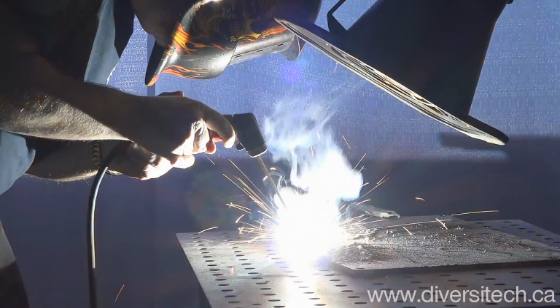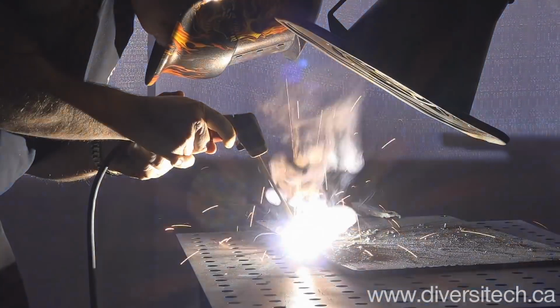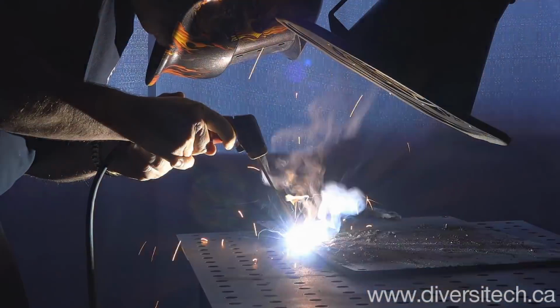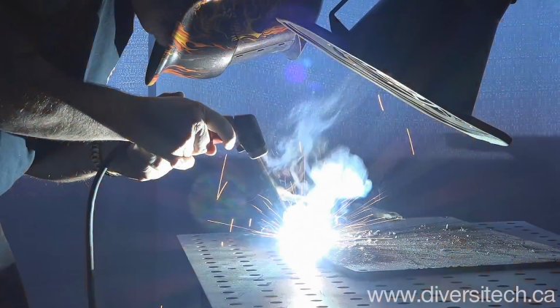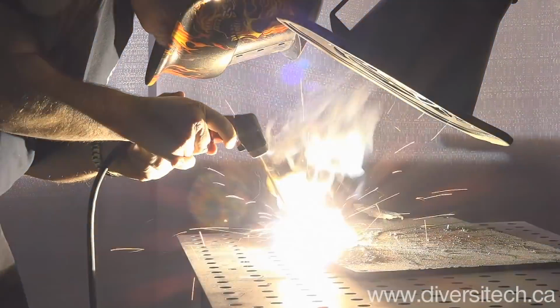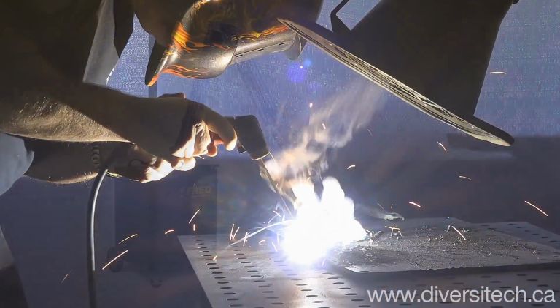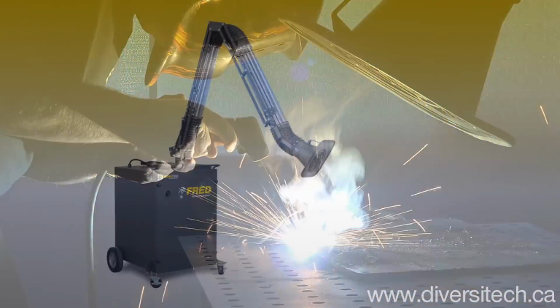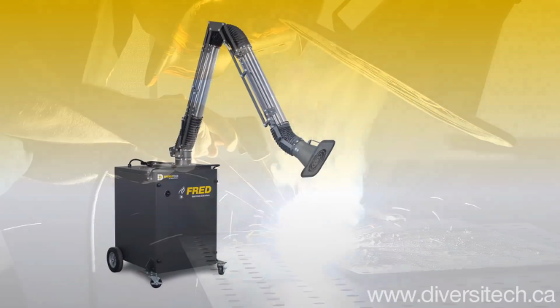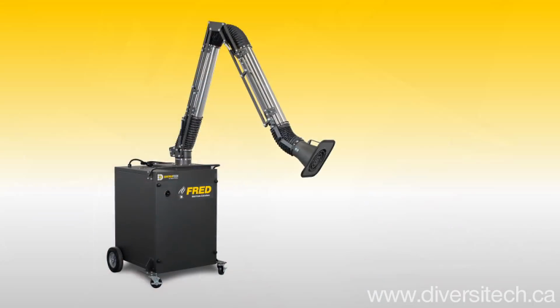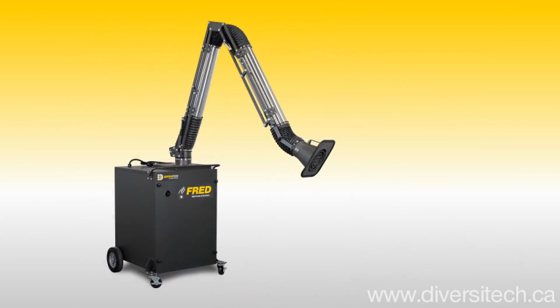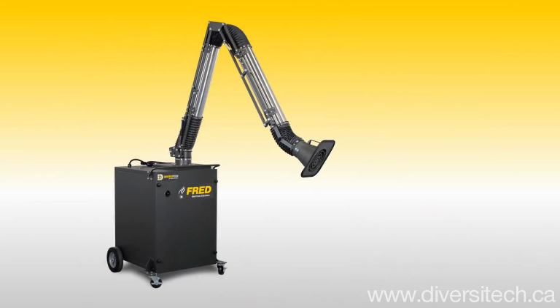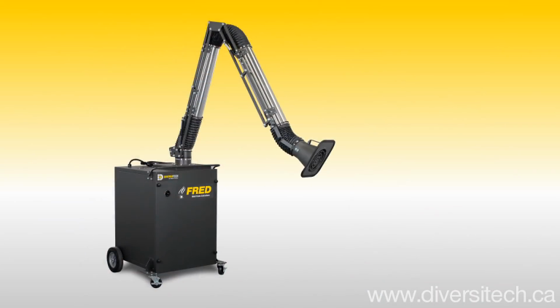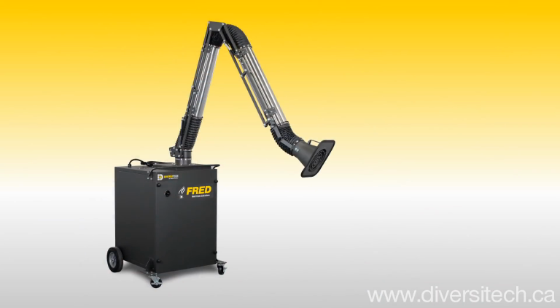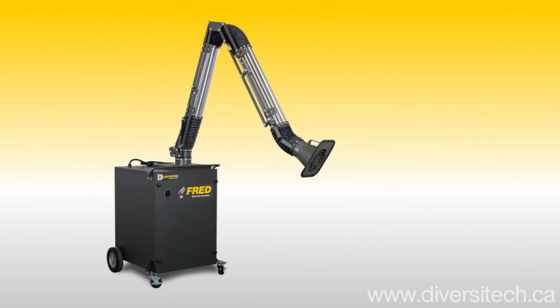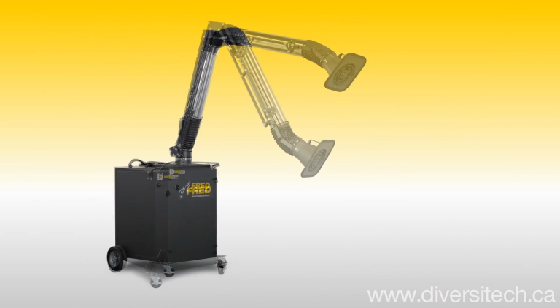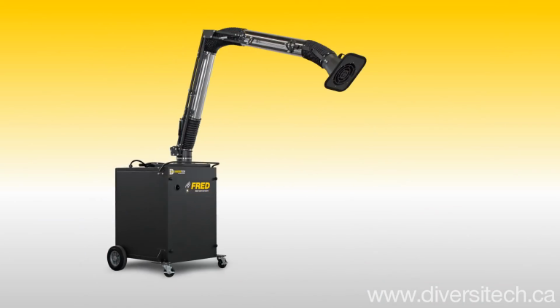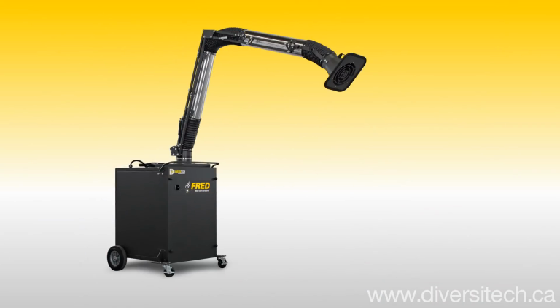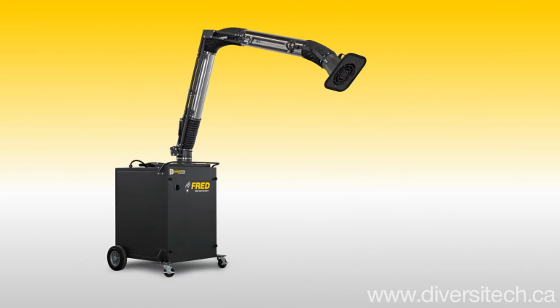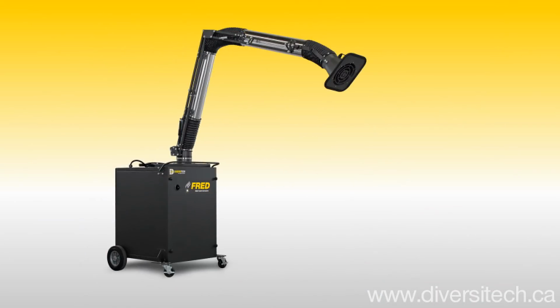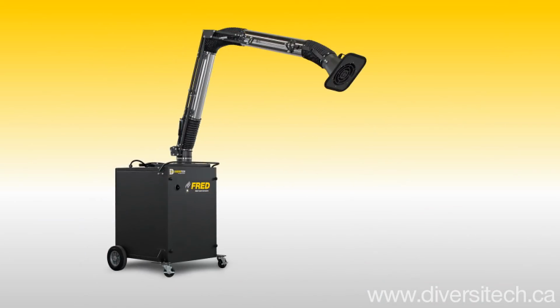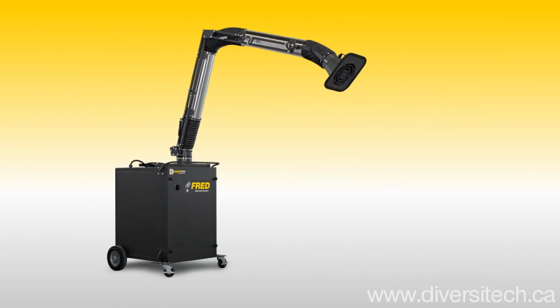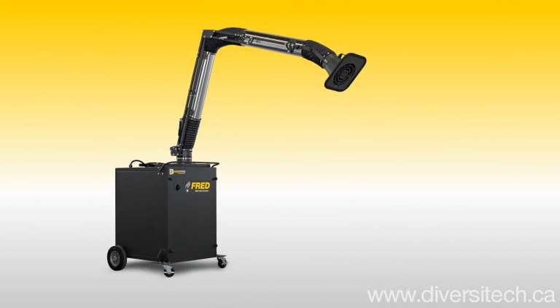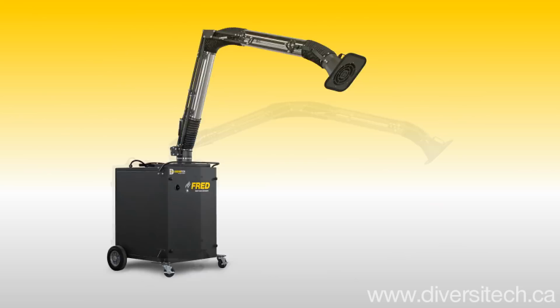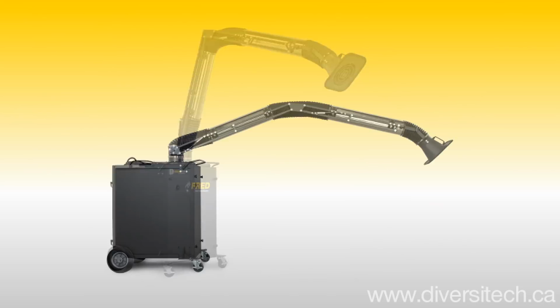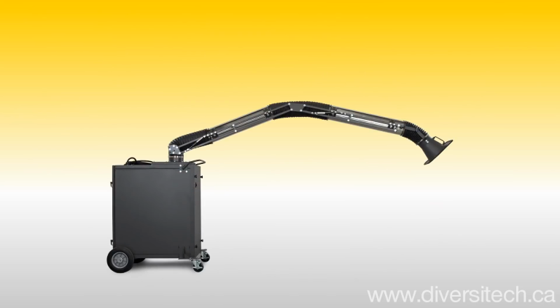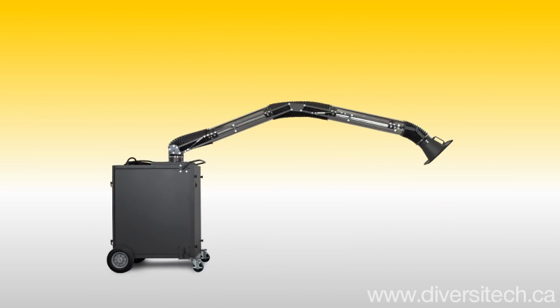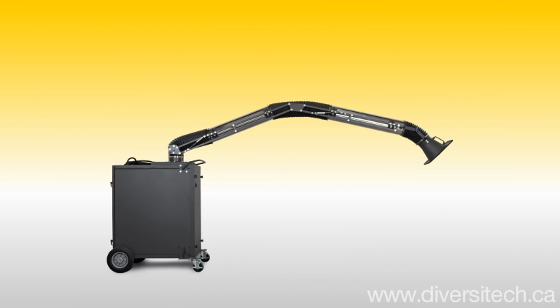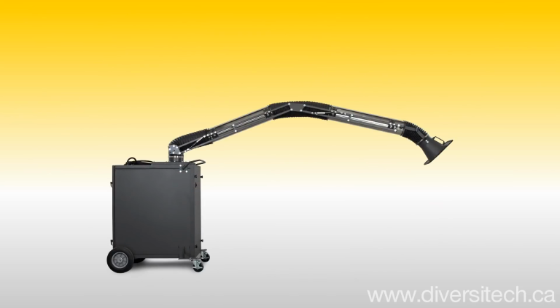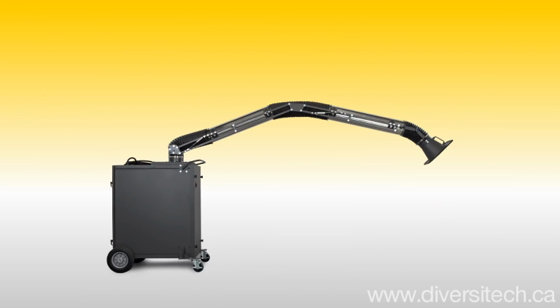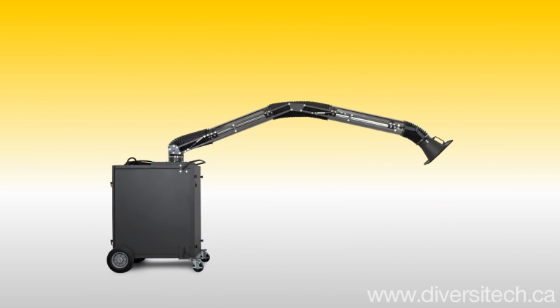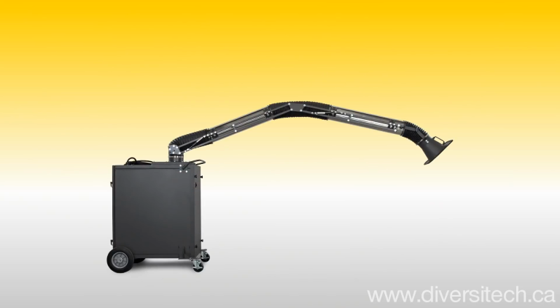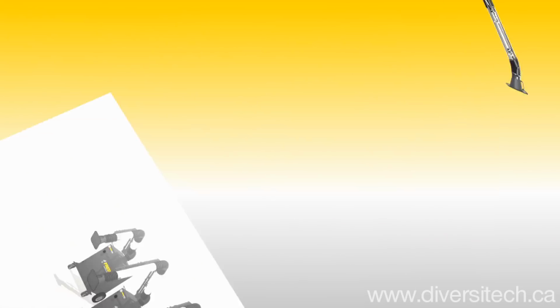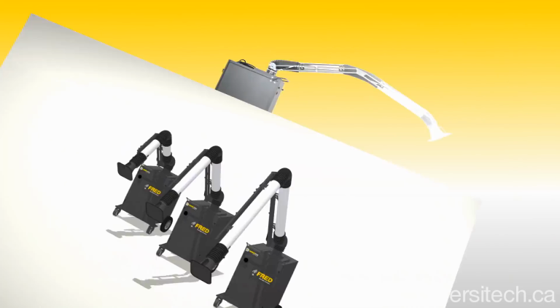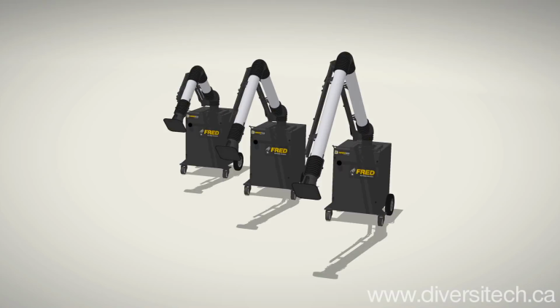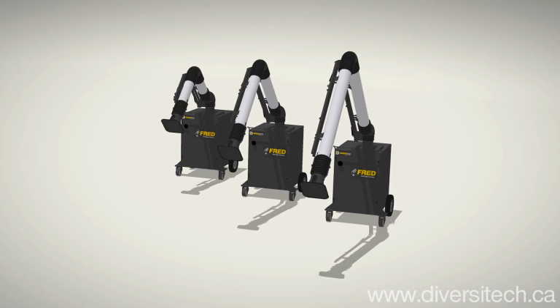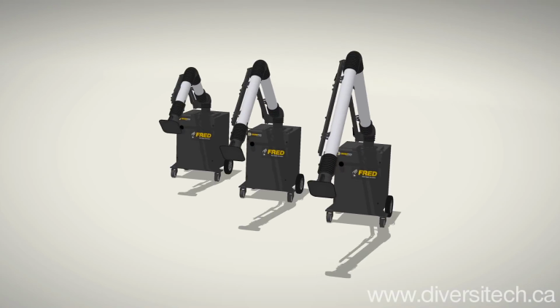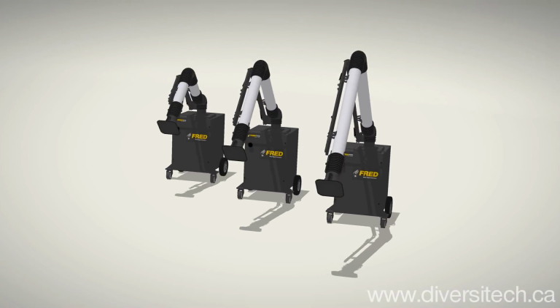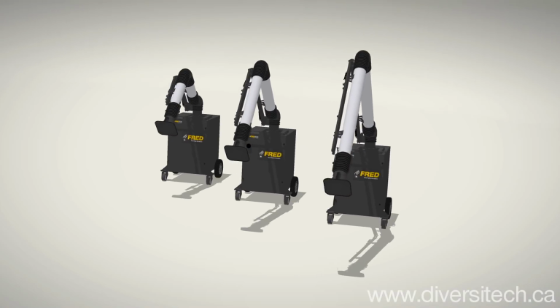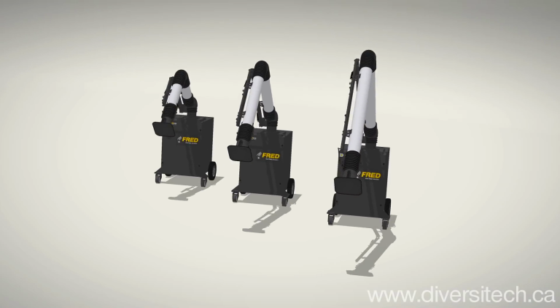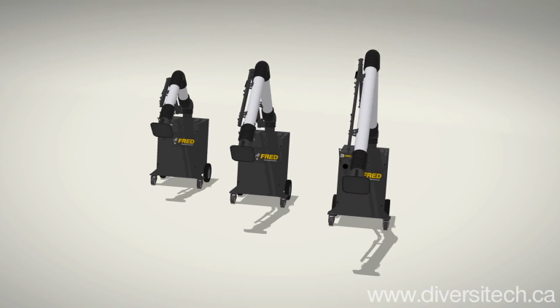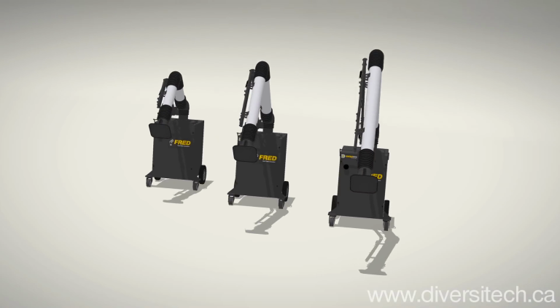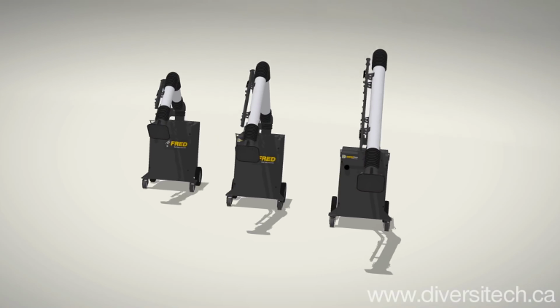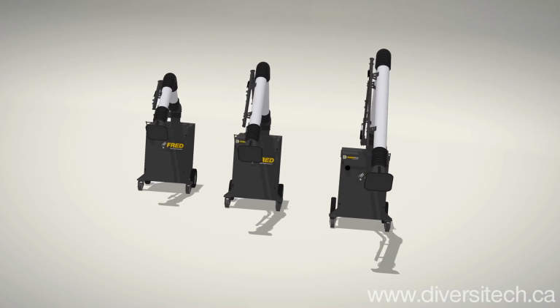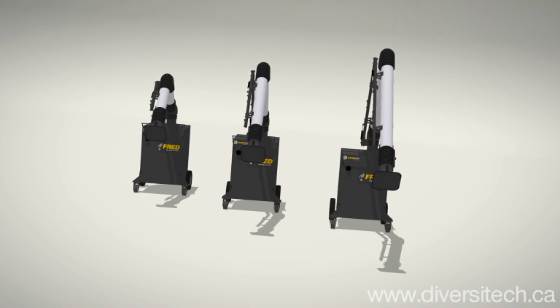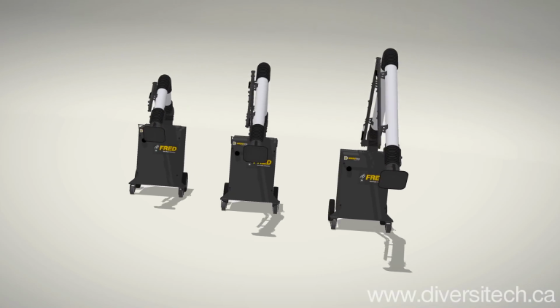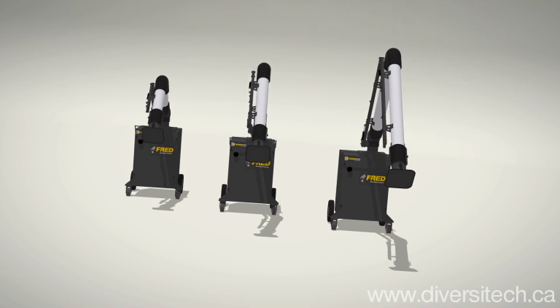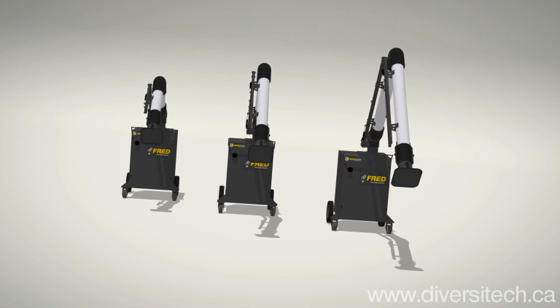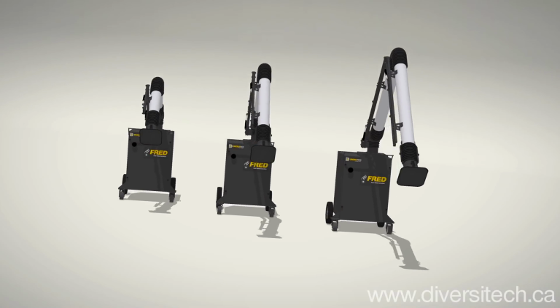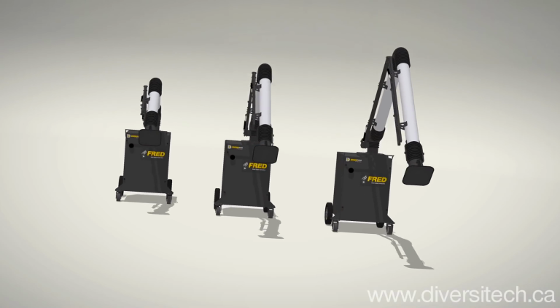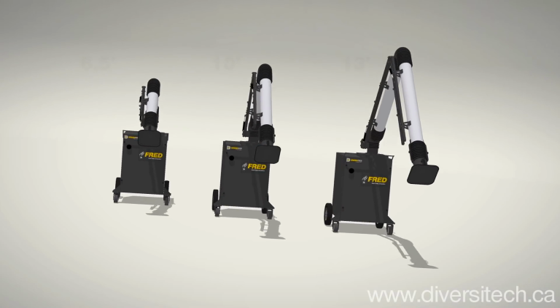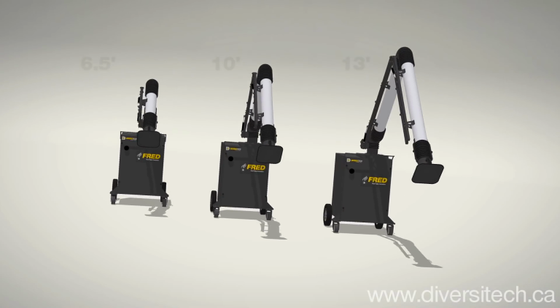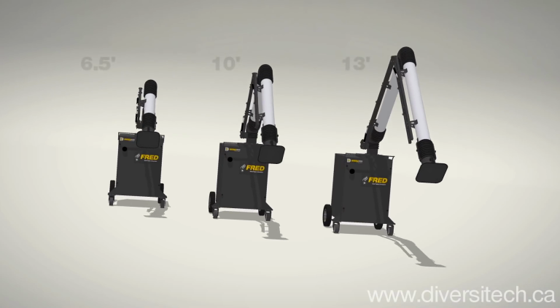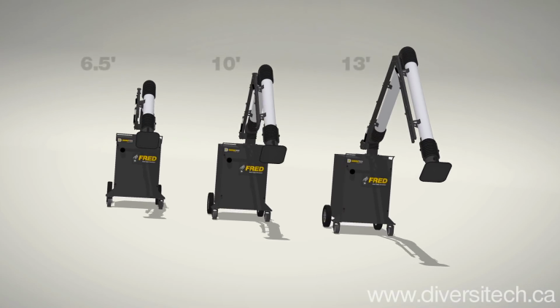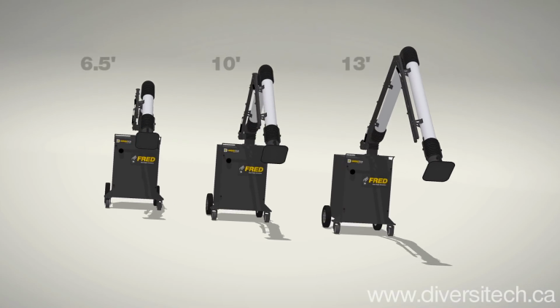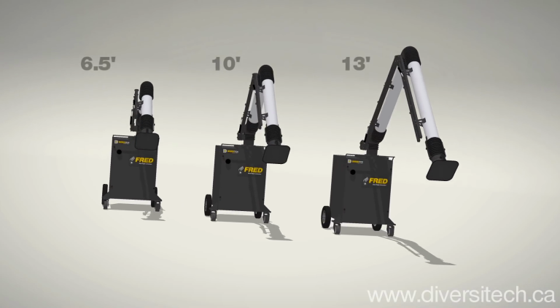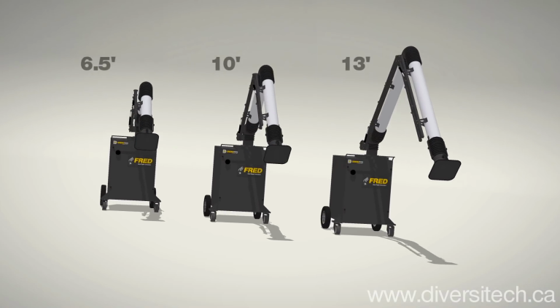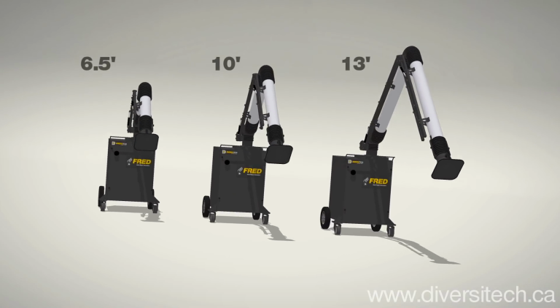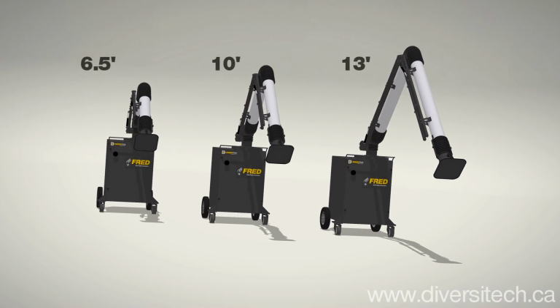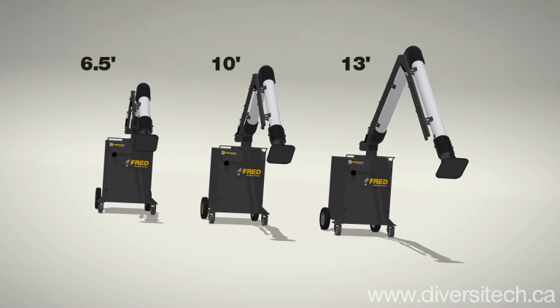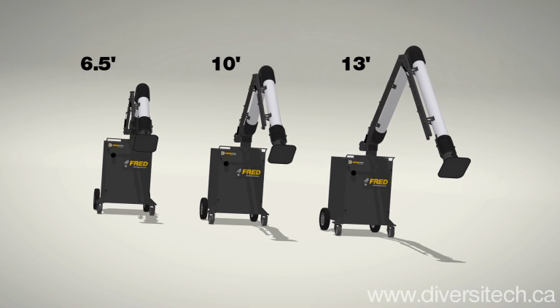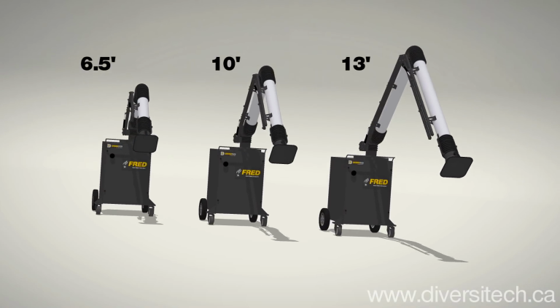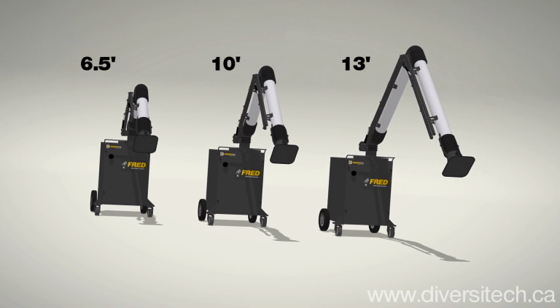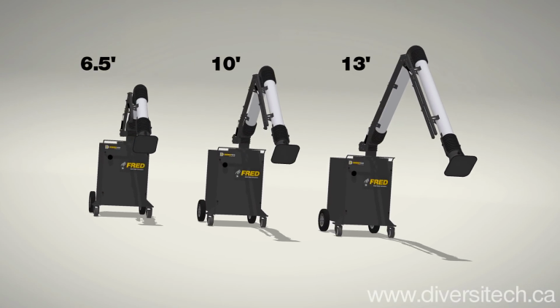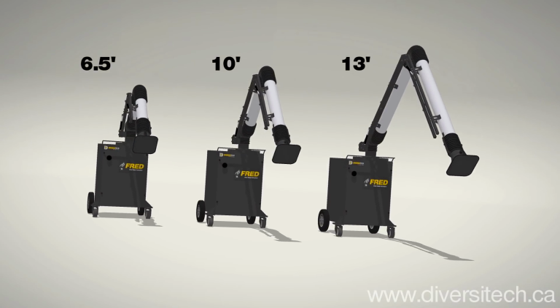The capture arm offers smooth and balanced operation, available in 6.5 foot, 10 foot, and 13 foot lengths.